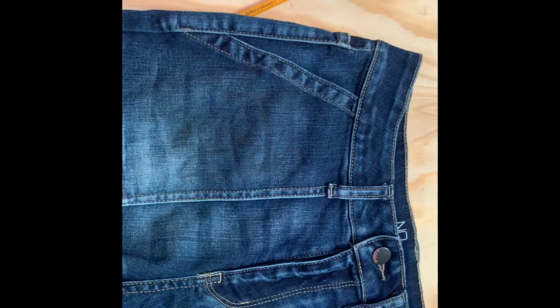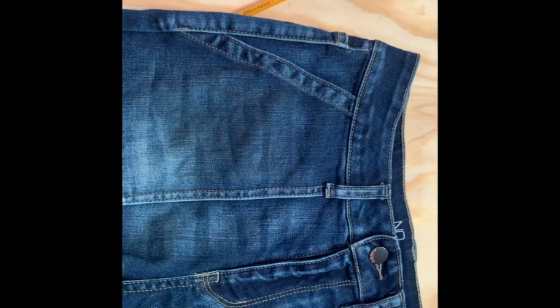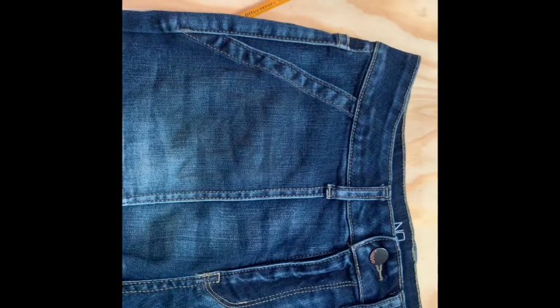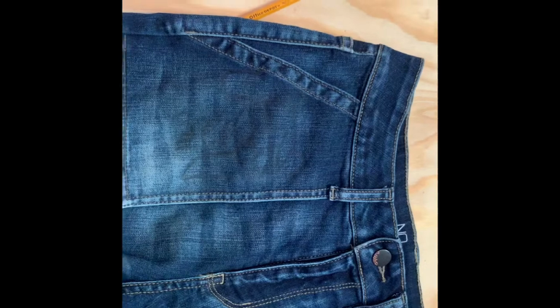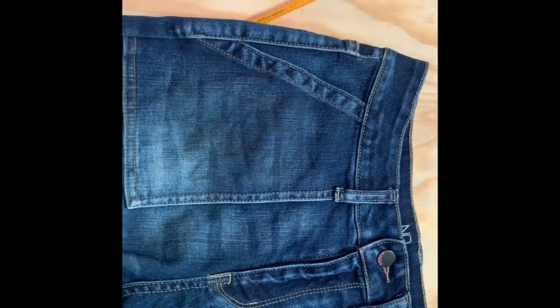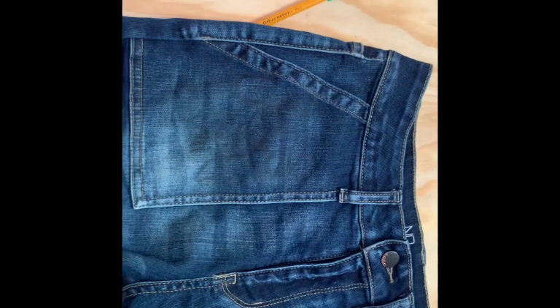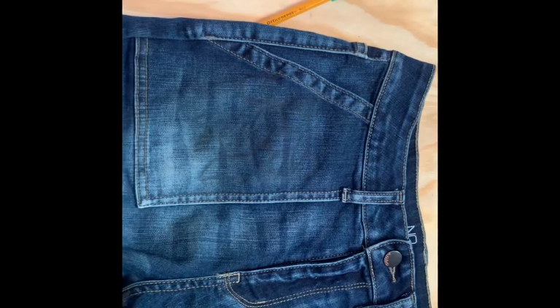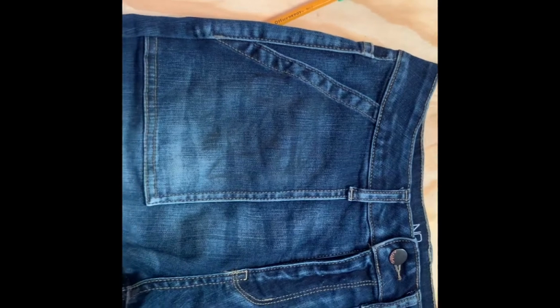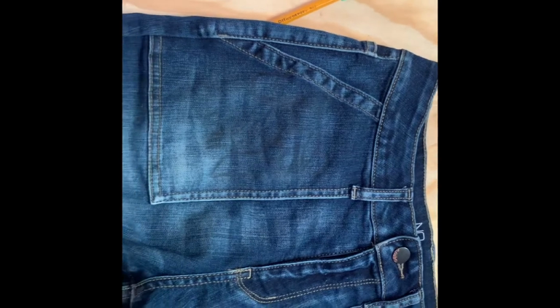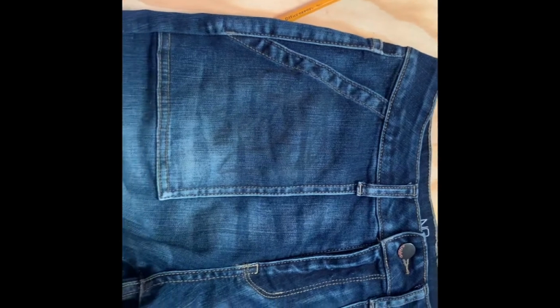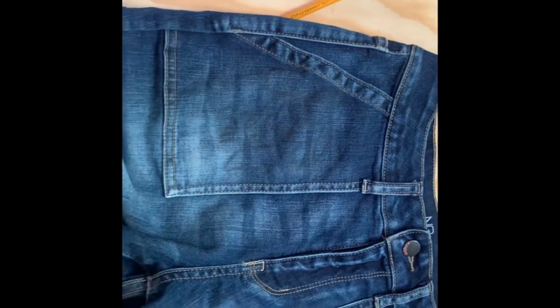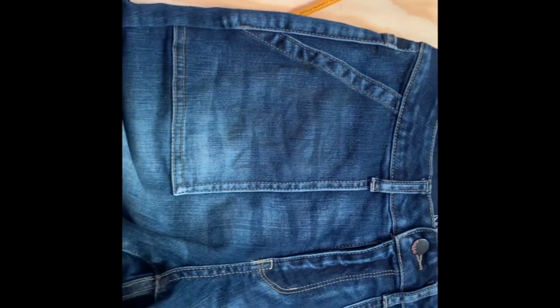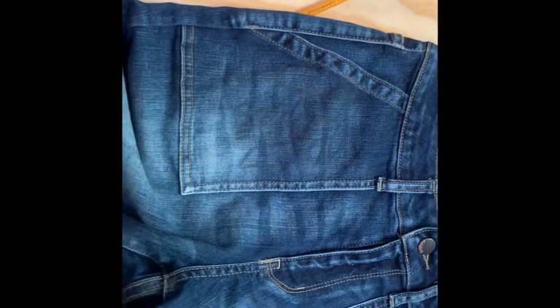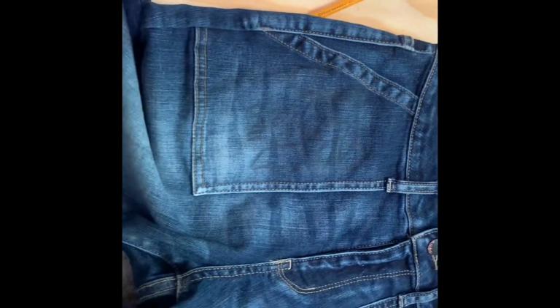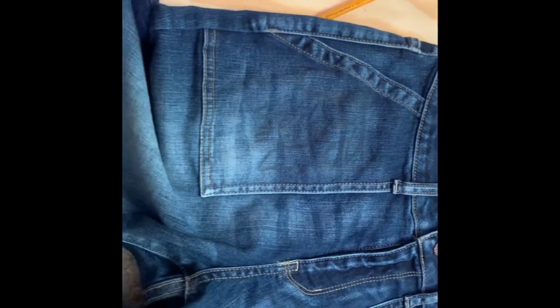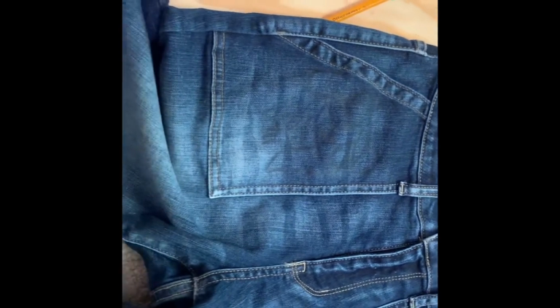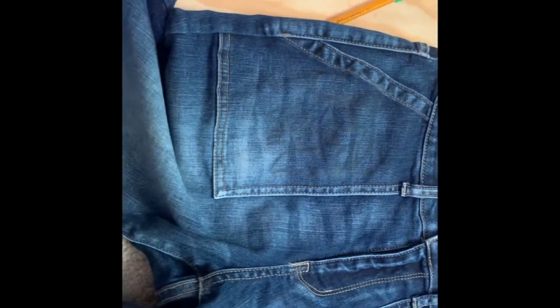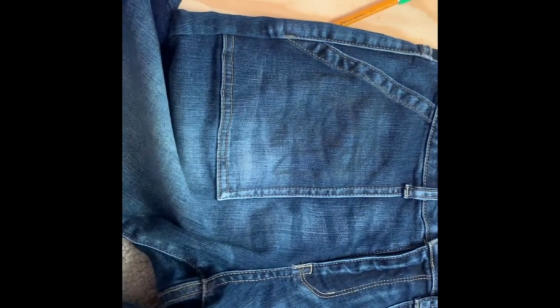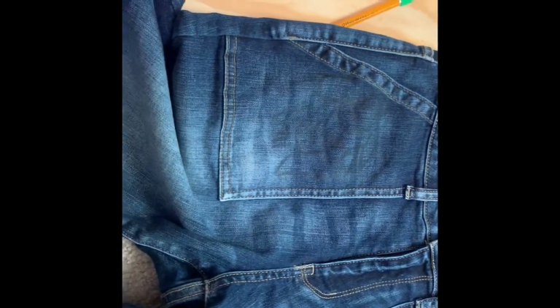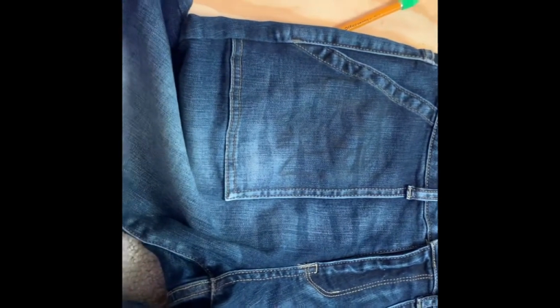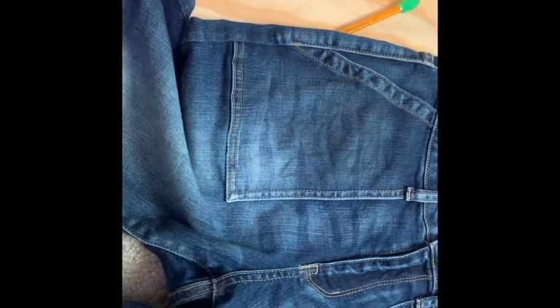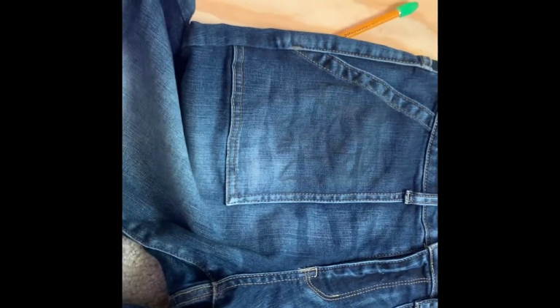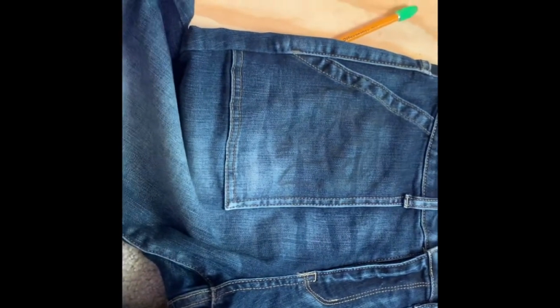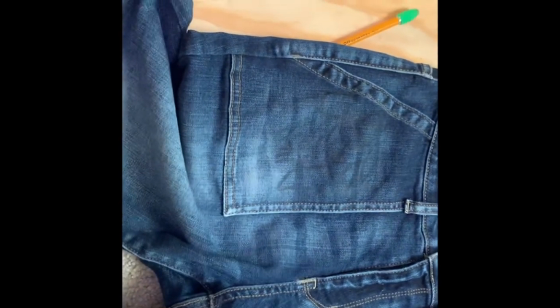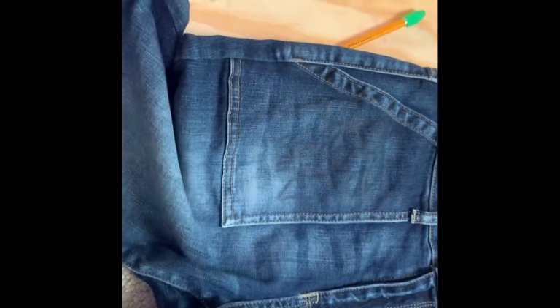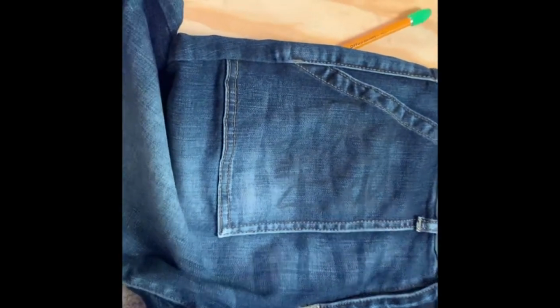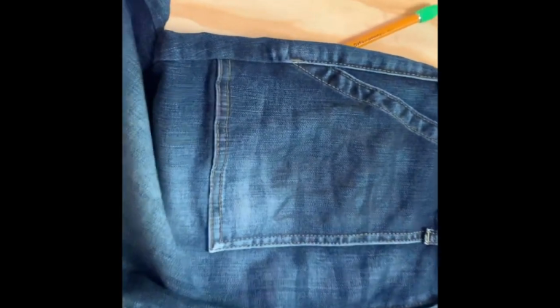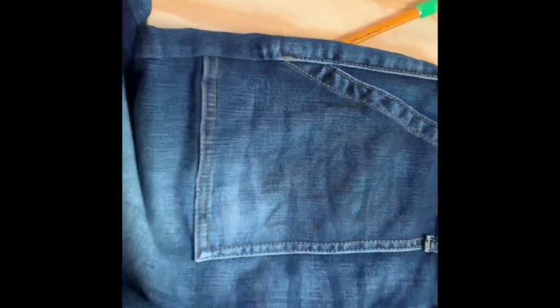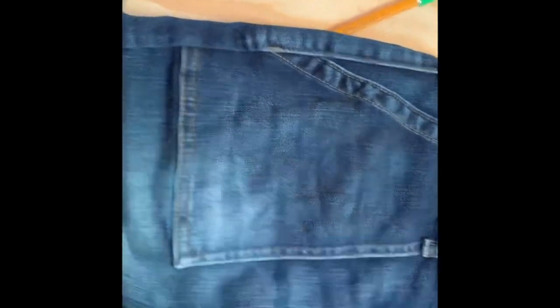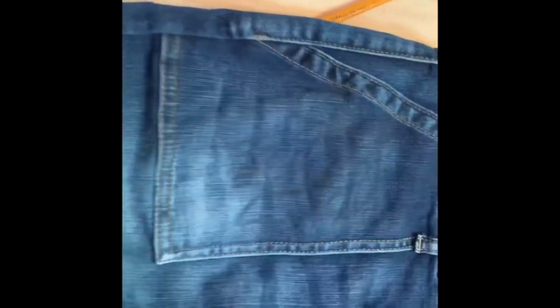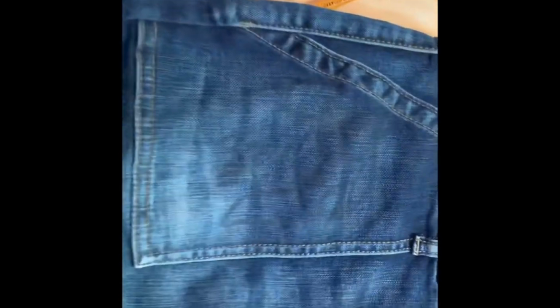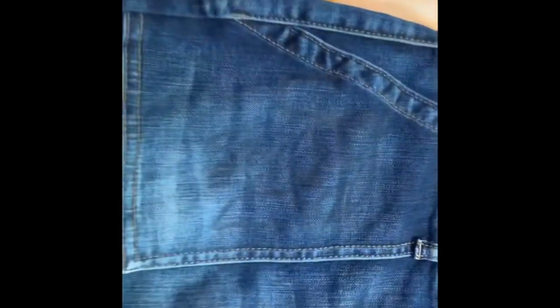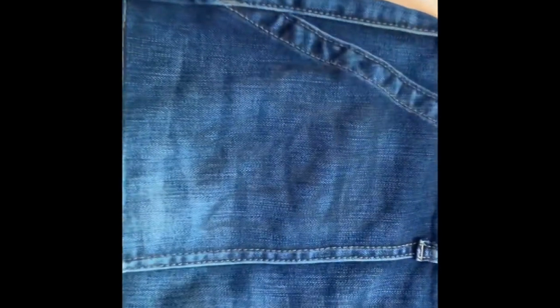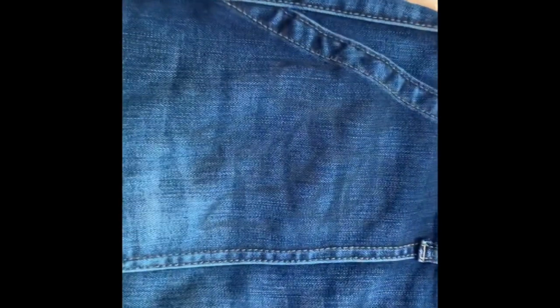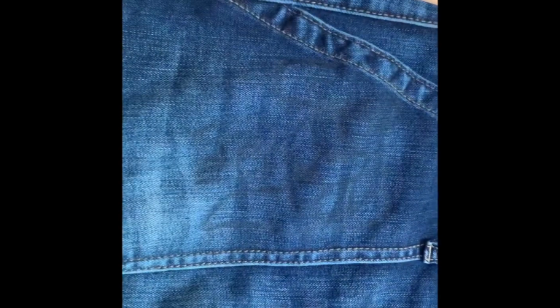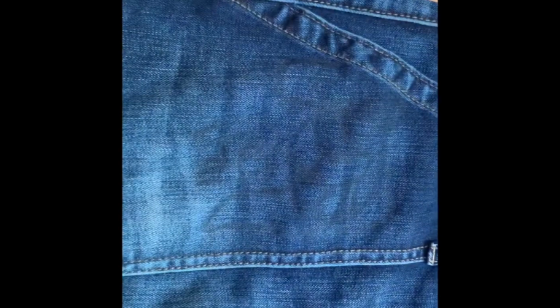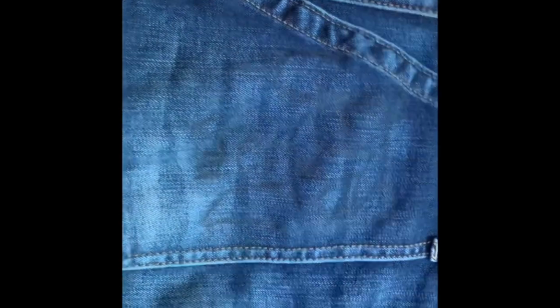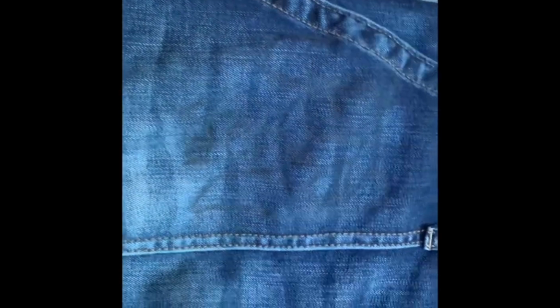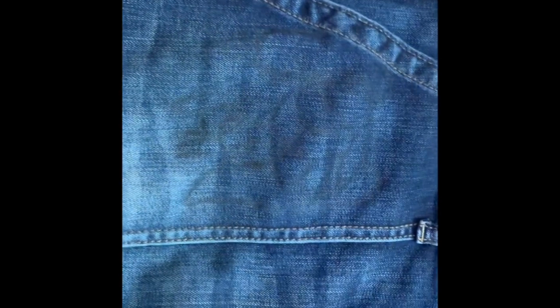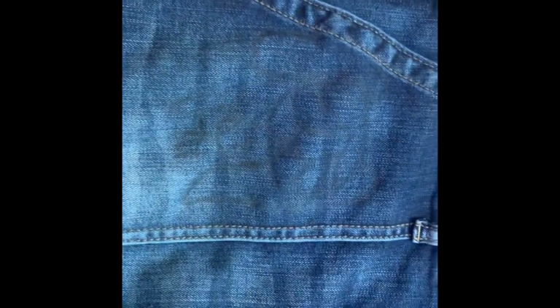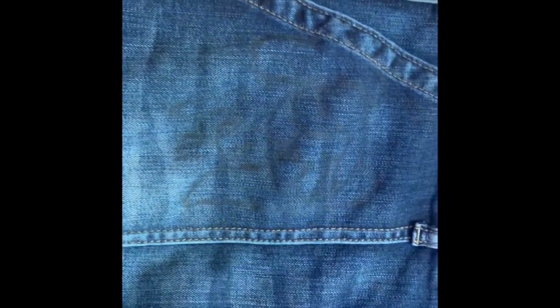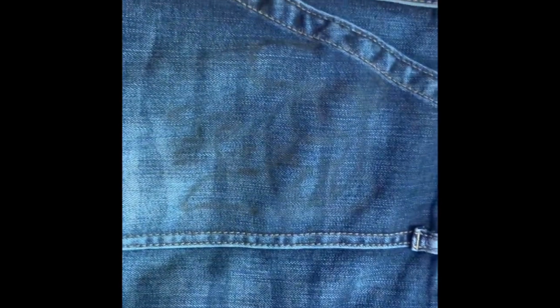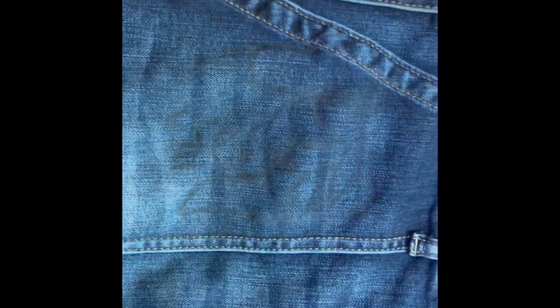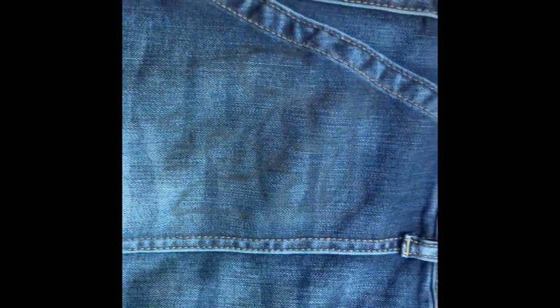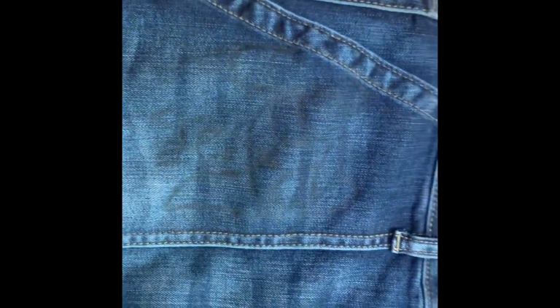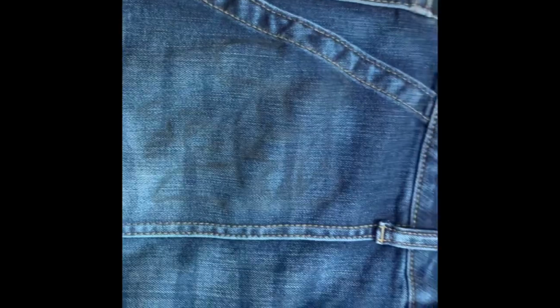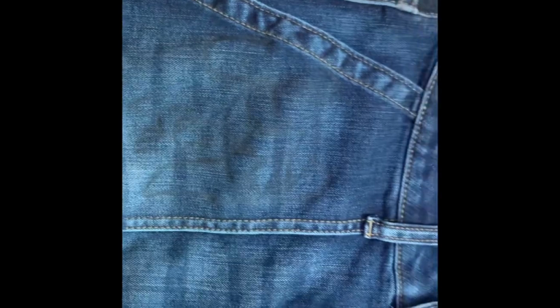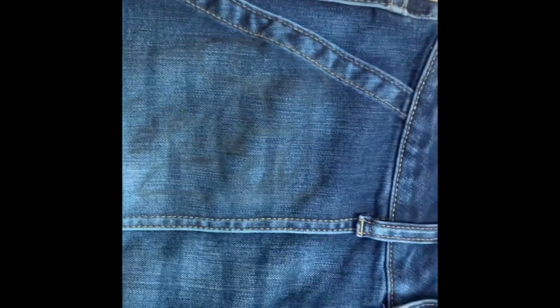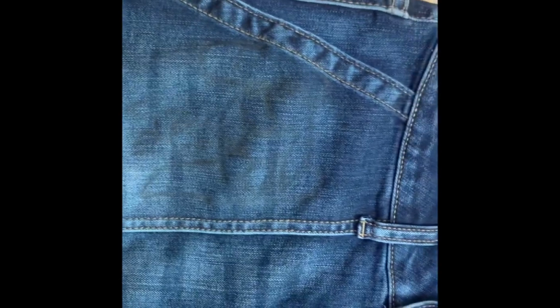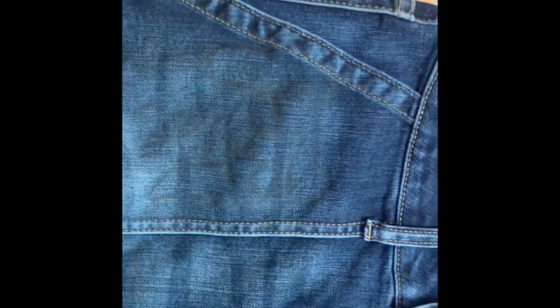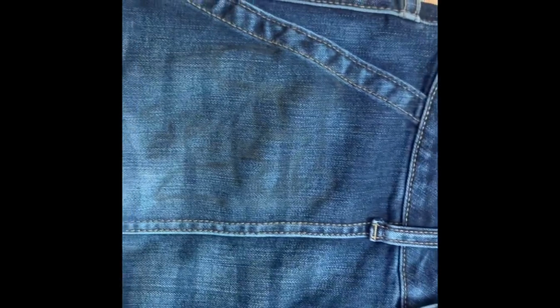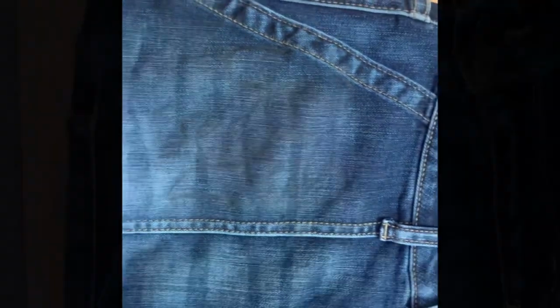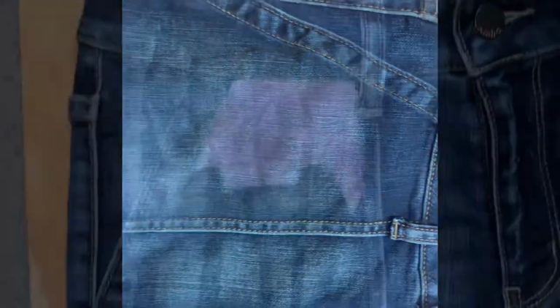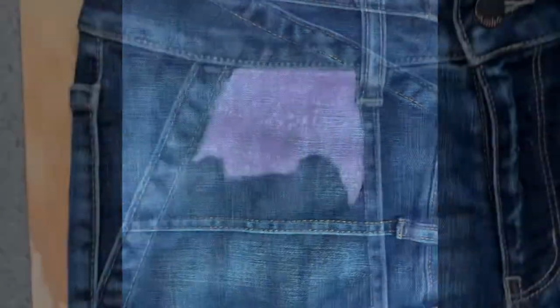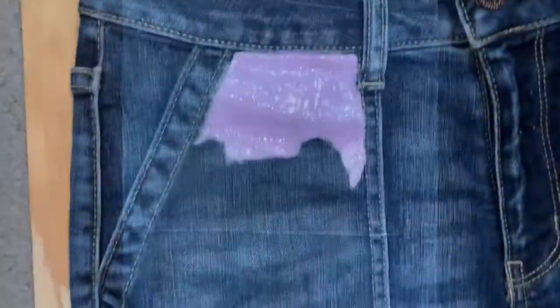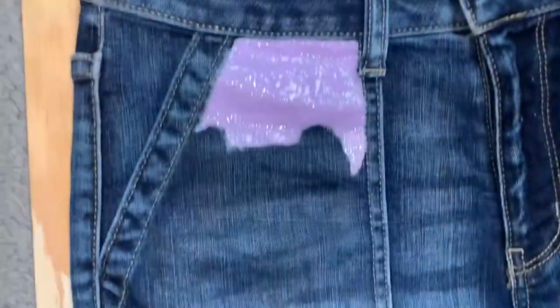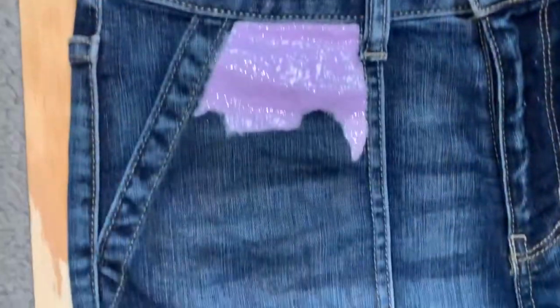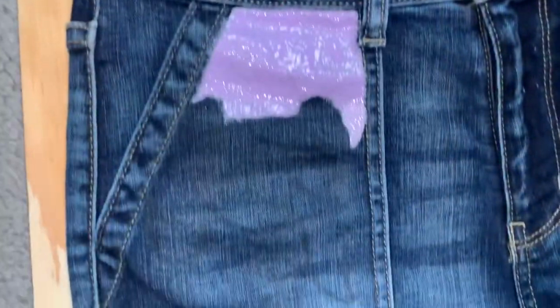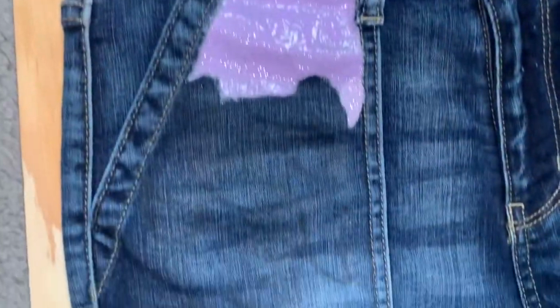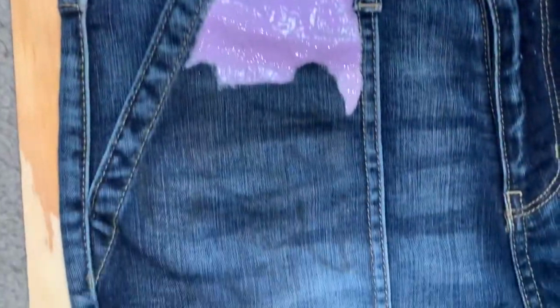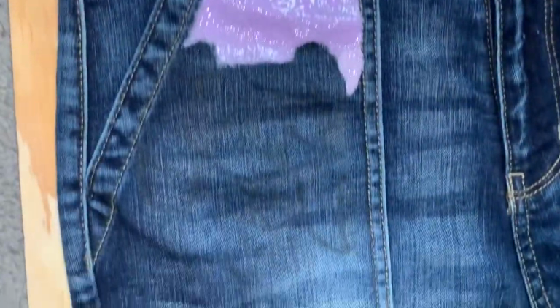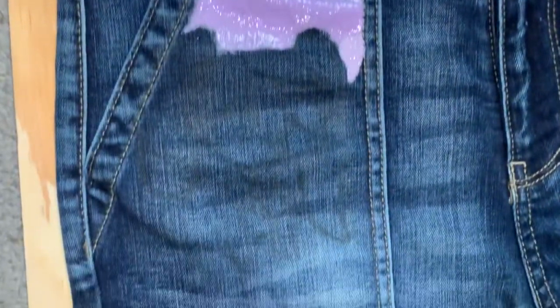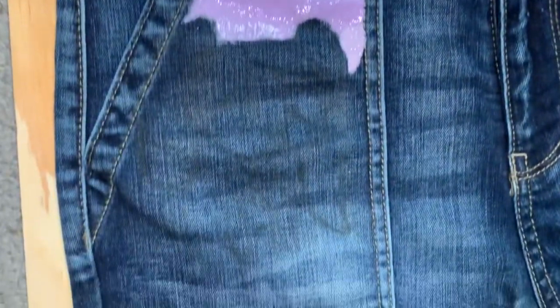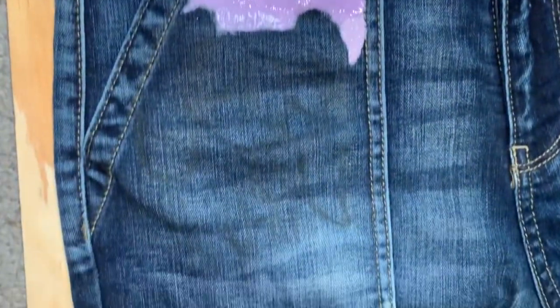Hey guys, welcome back to the video. So today I was going to do a drawing on my jeans, which as you can see I did.